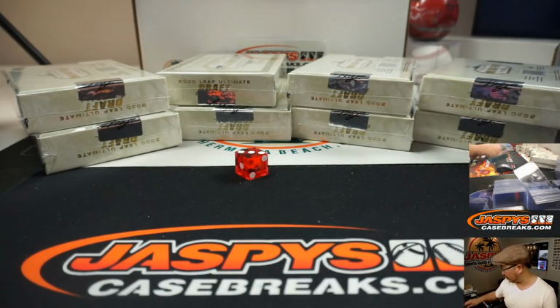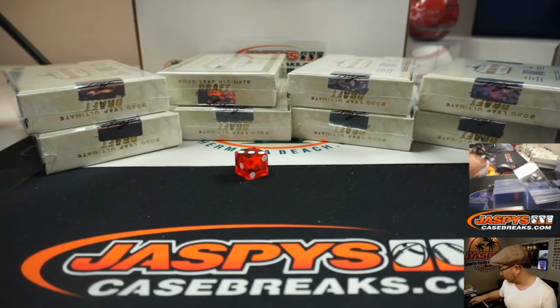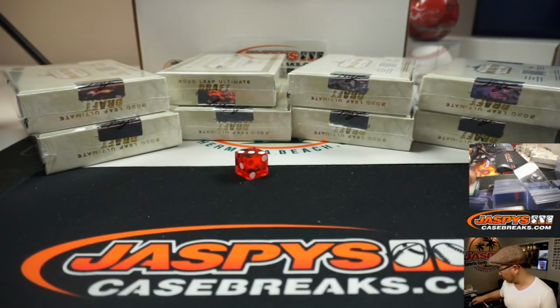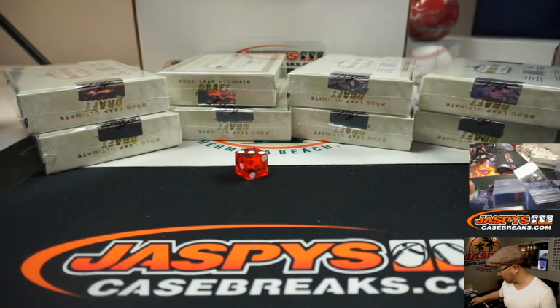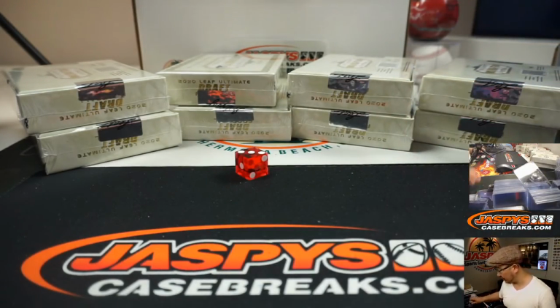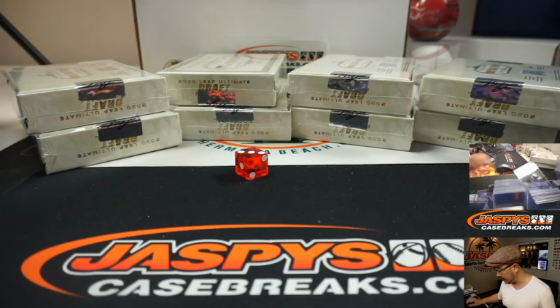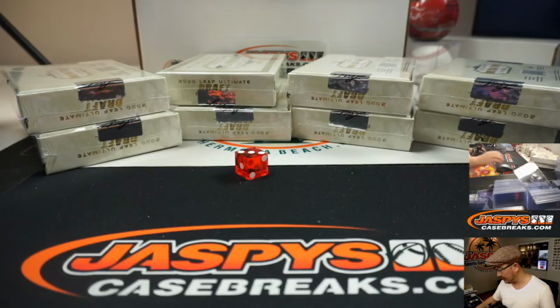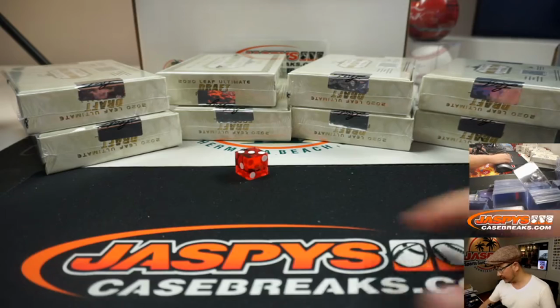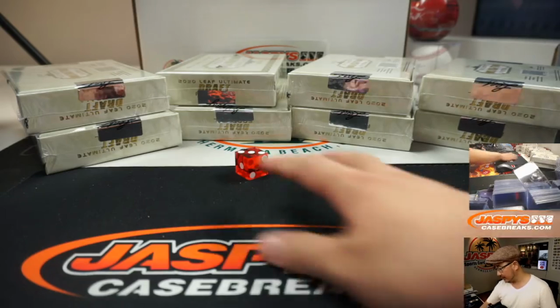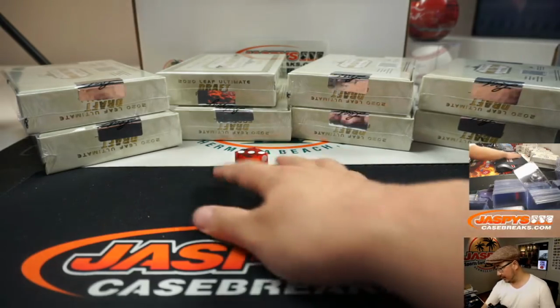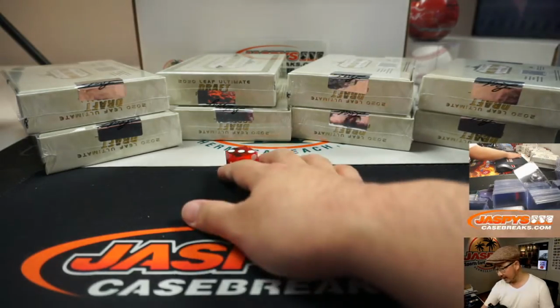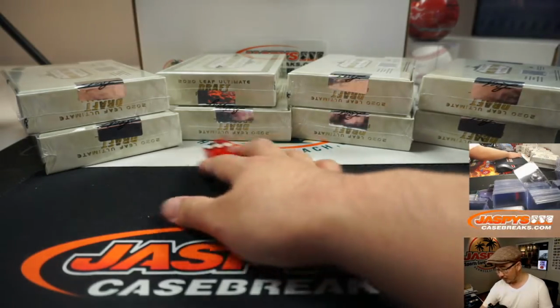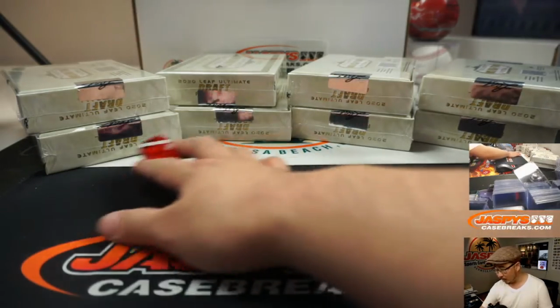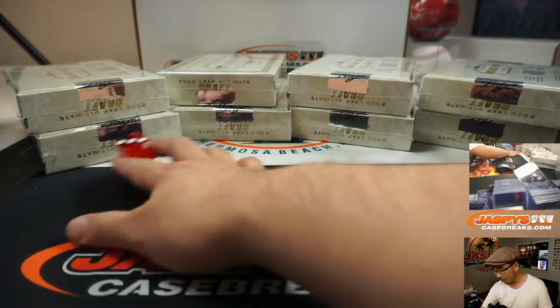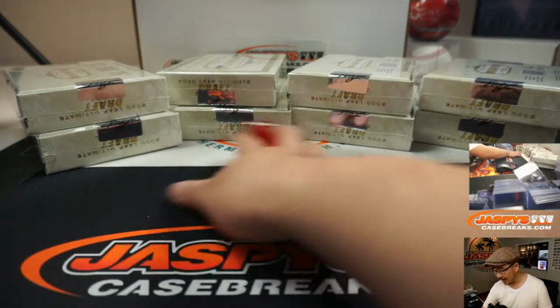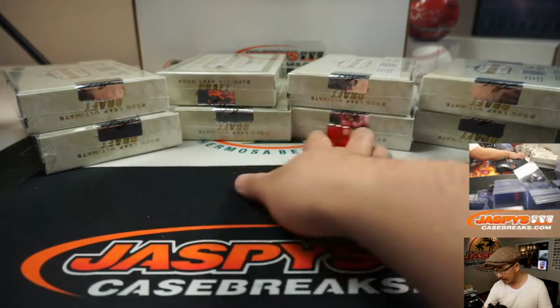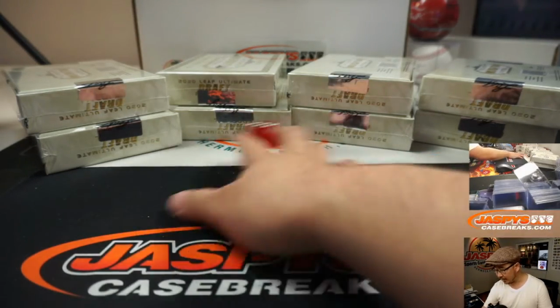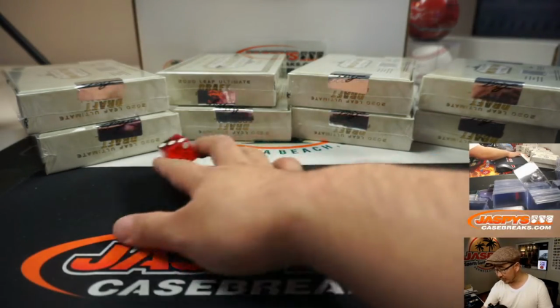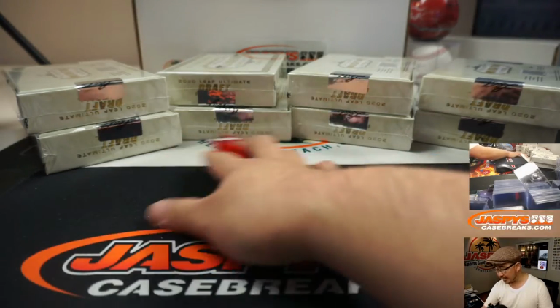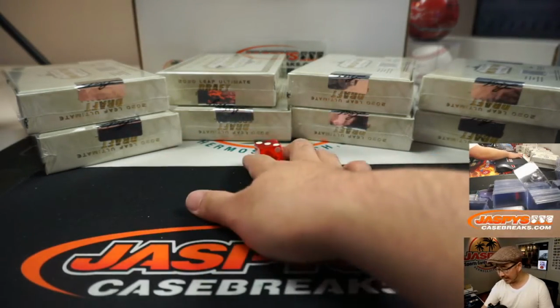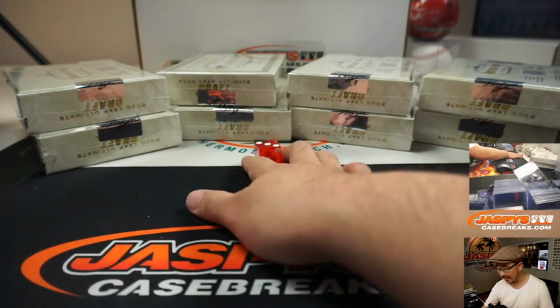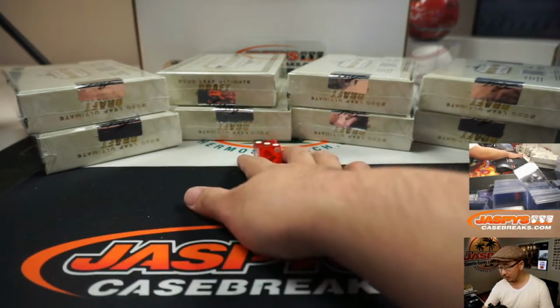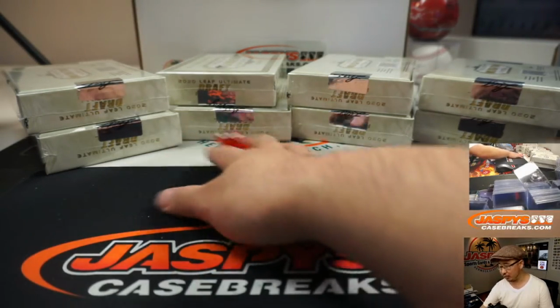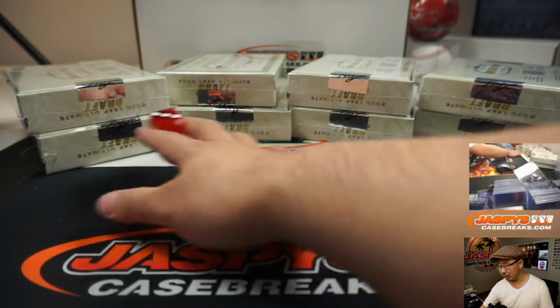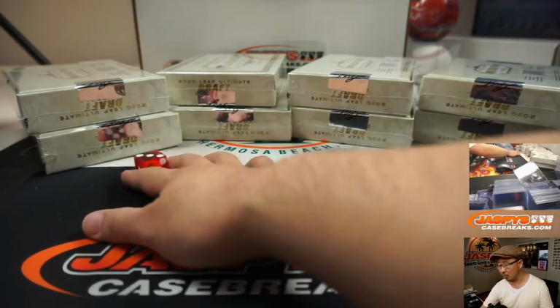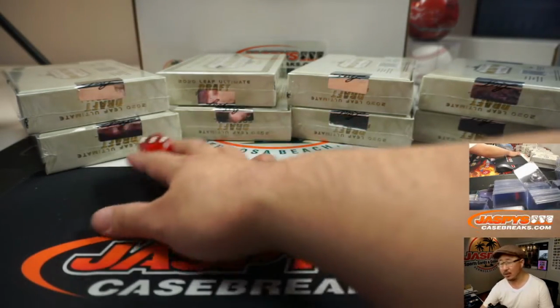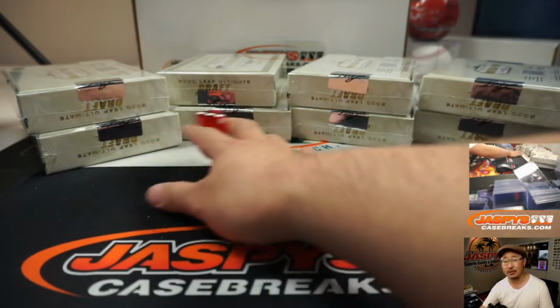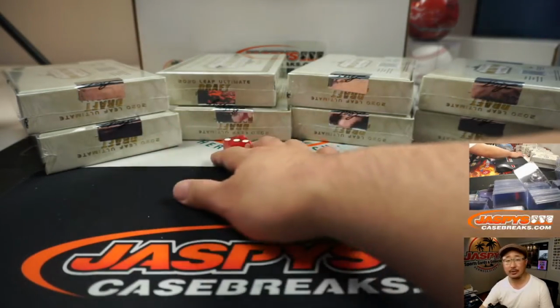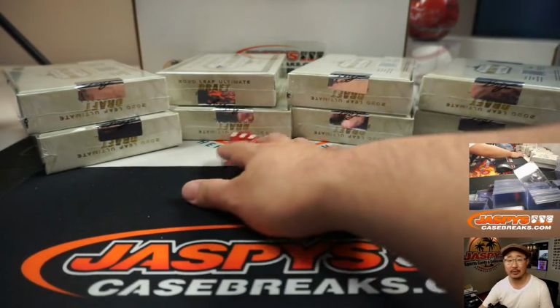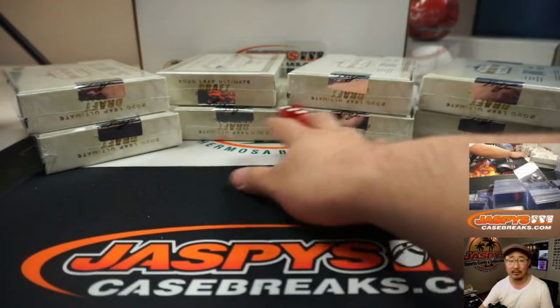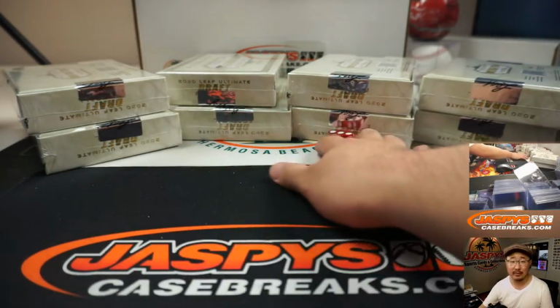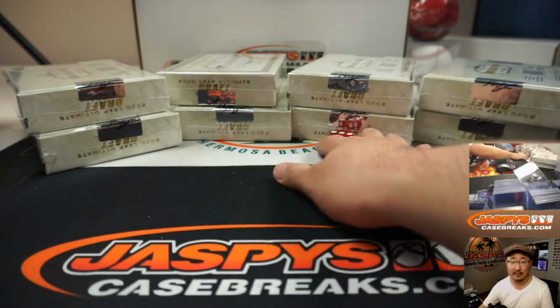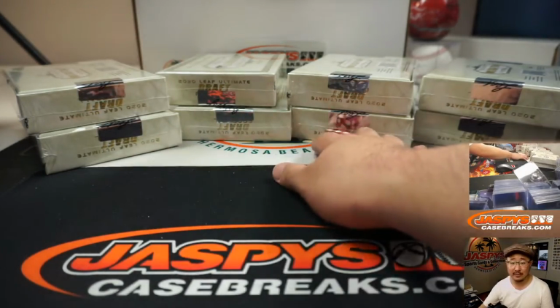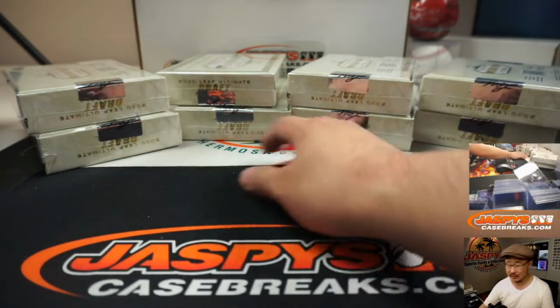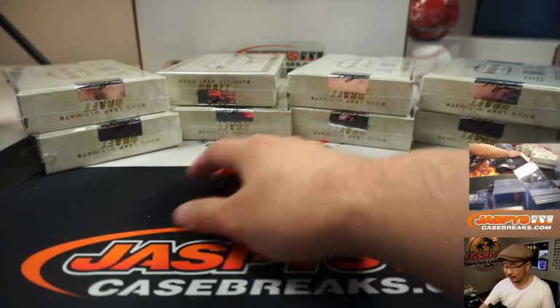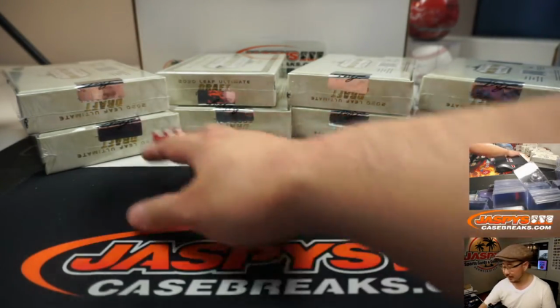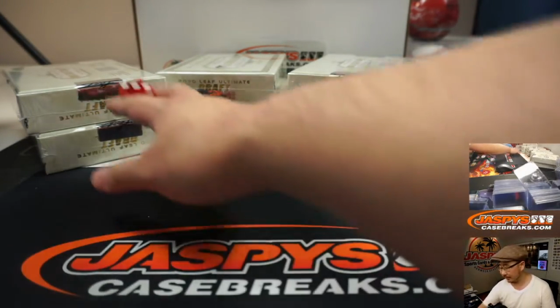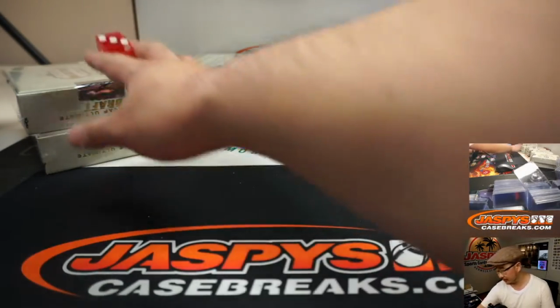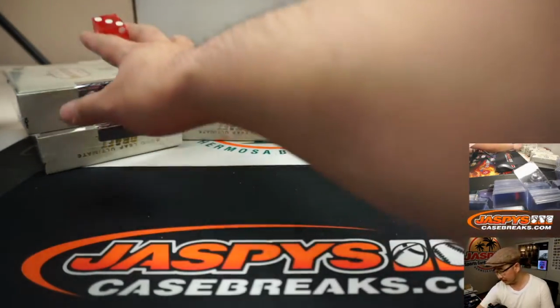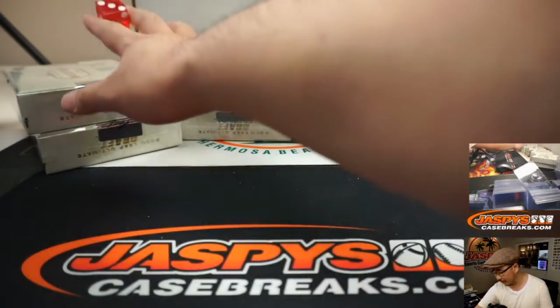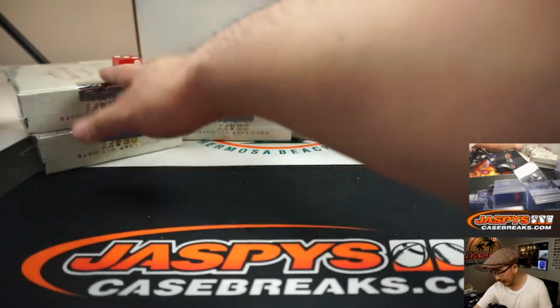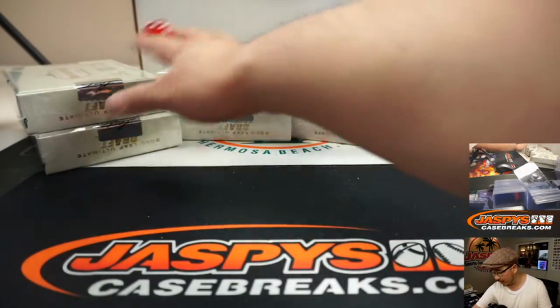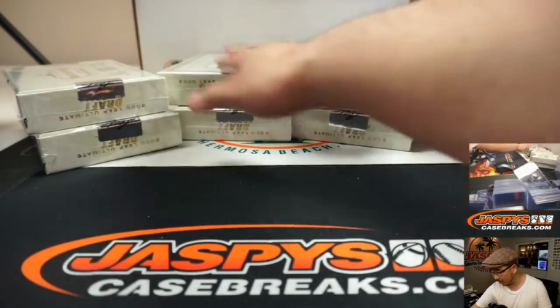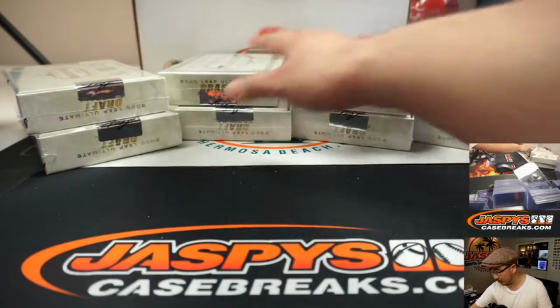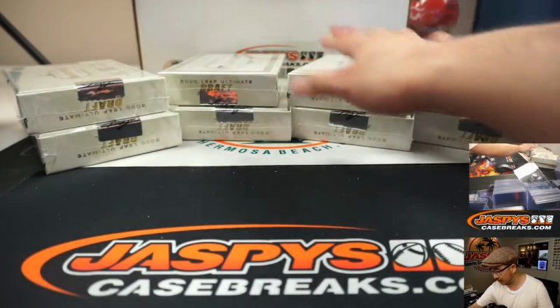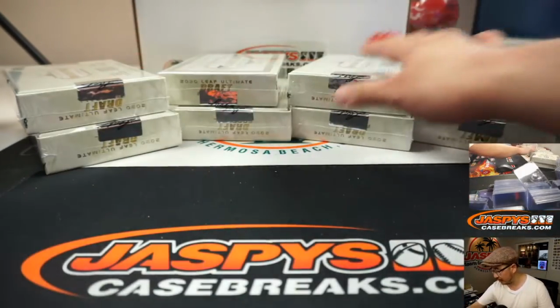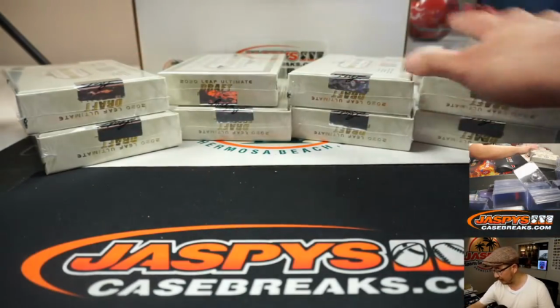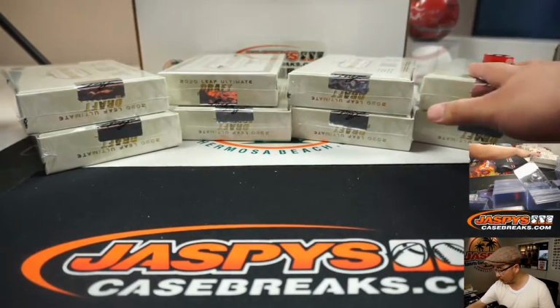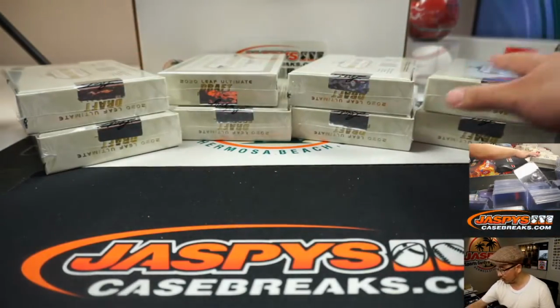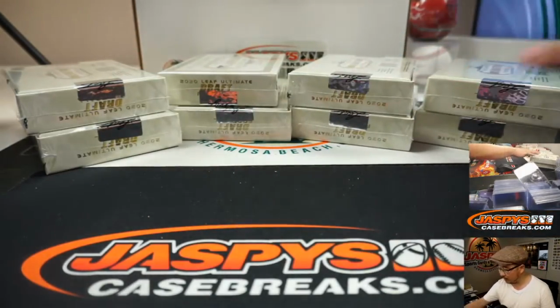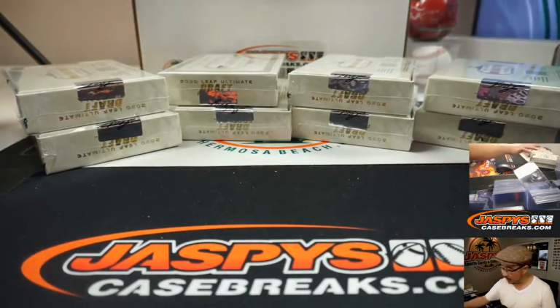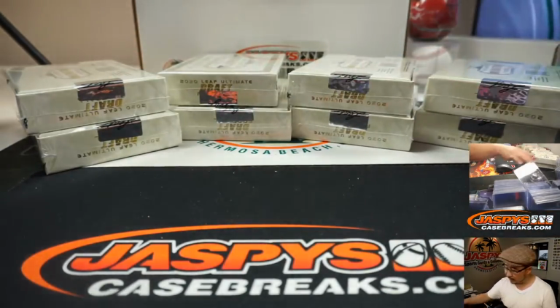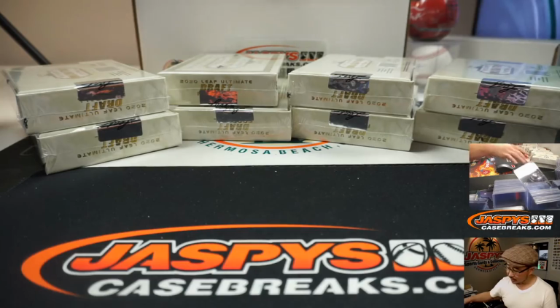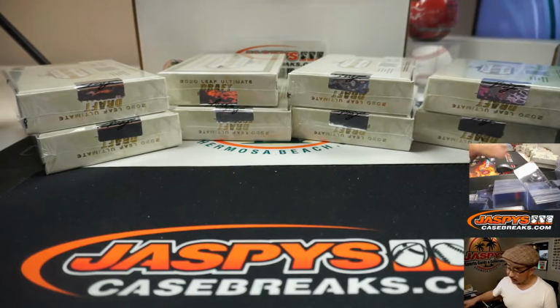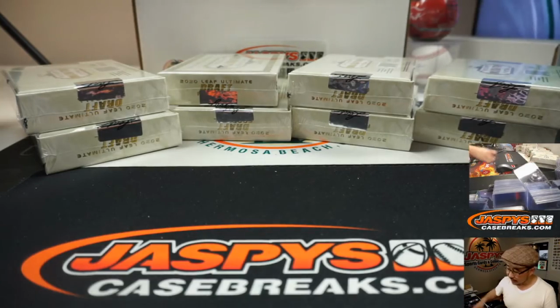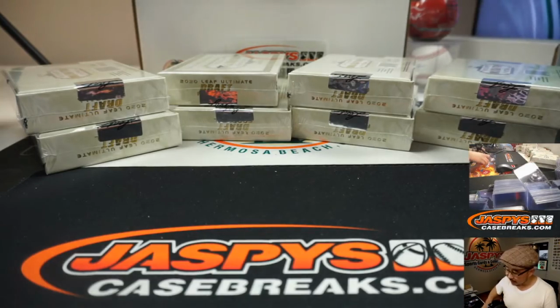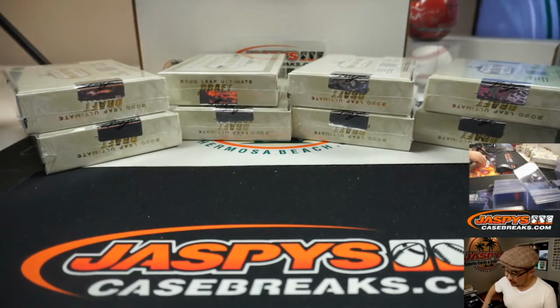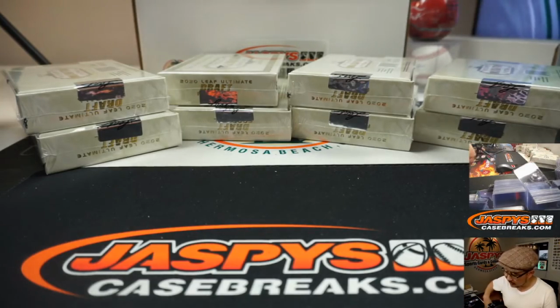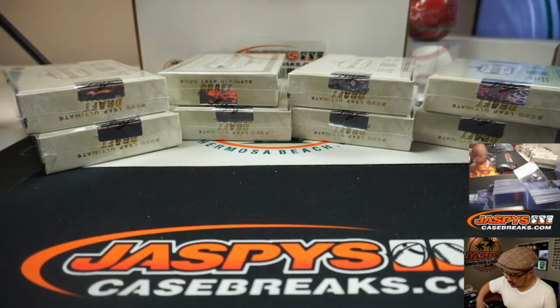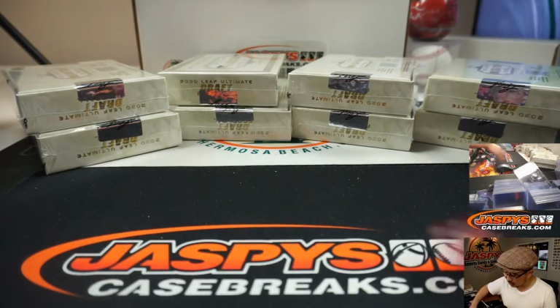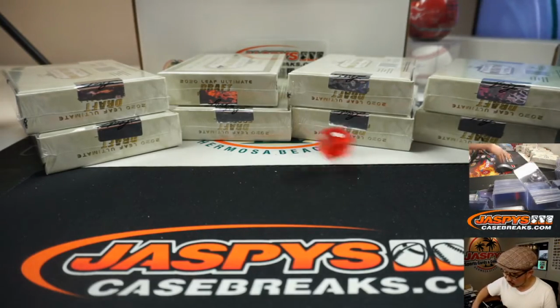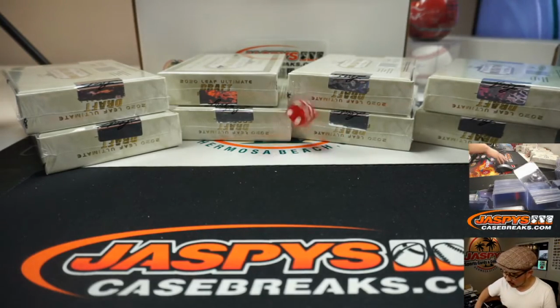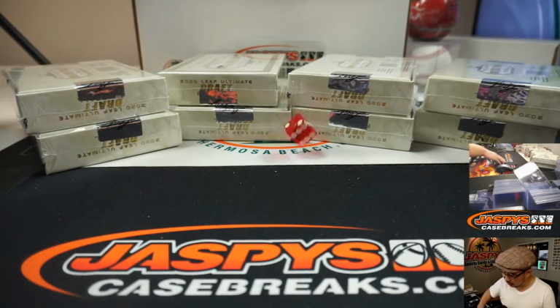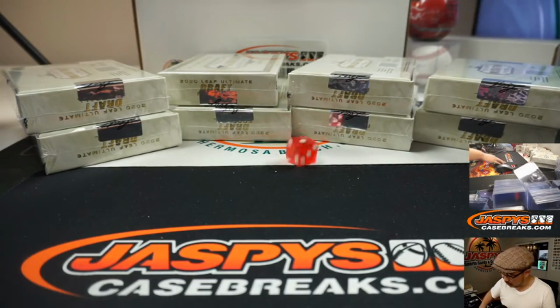We'll go 1, 2, 3, 4 on the dice roll. If I roll a 5 or a 6, I'll just roll again. And then when we're down to 3 stacks, we'll just go 1 through 6. But for right now, 5 and 6 are a re-roll.